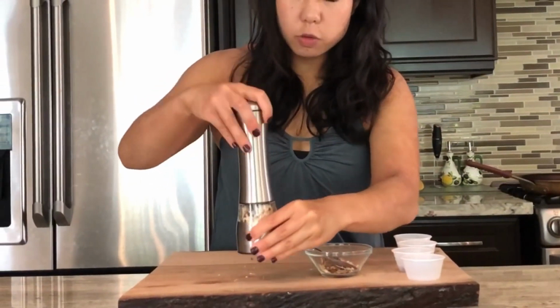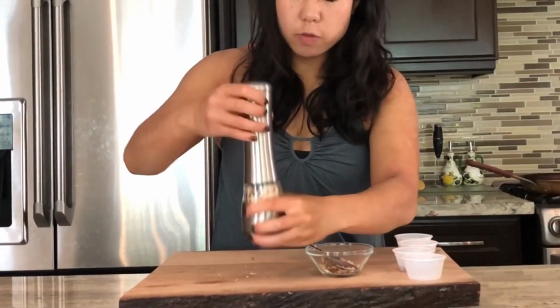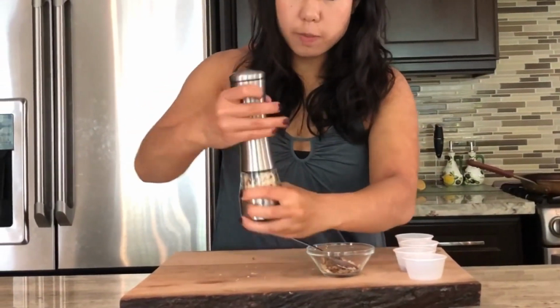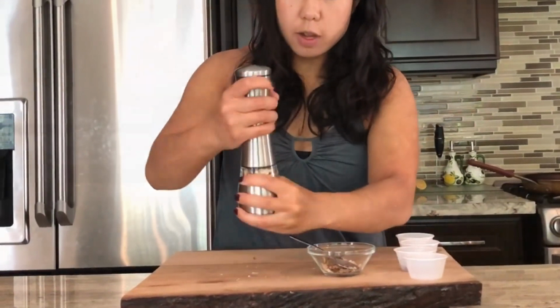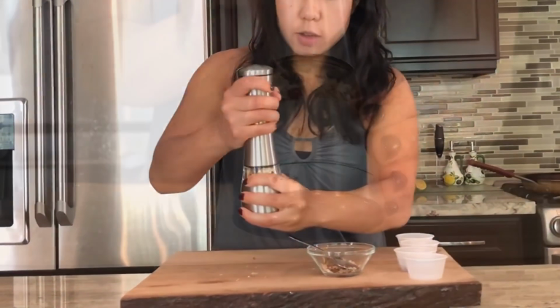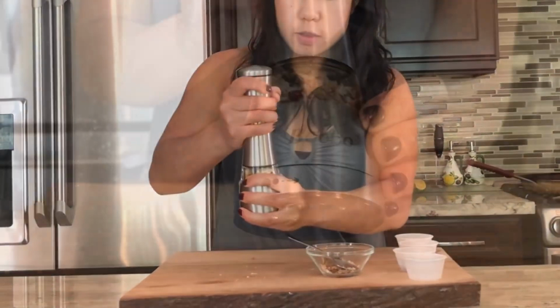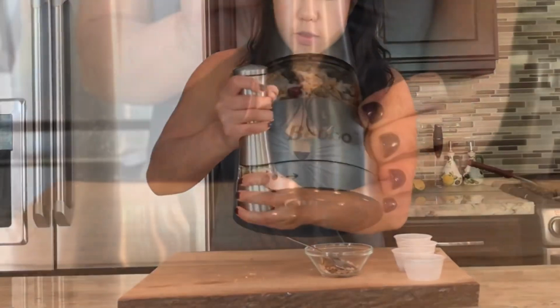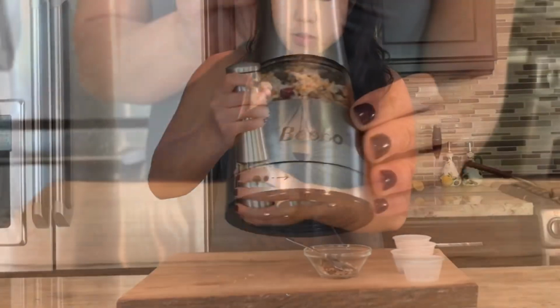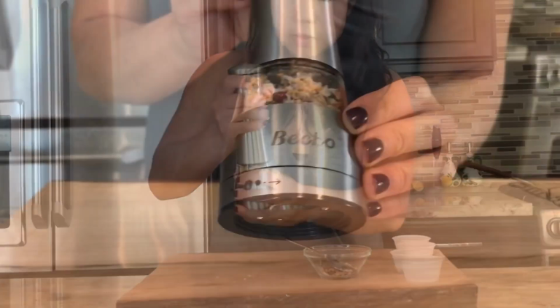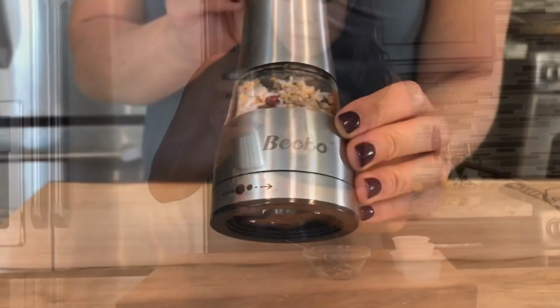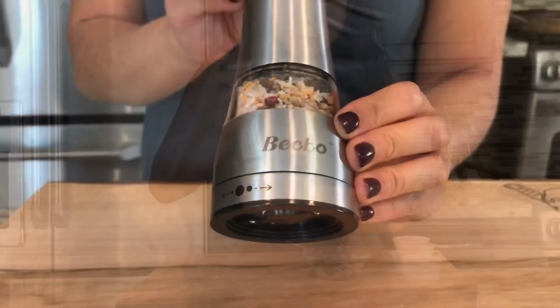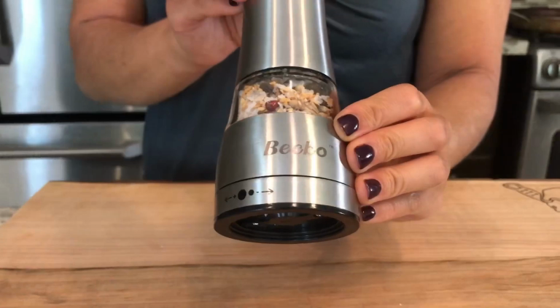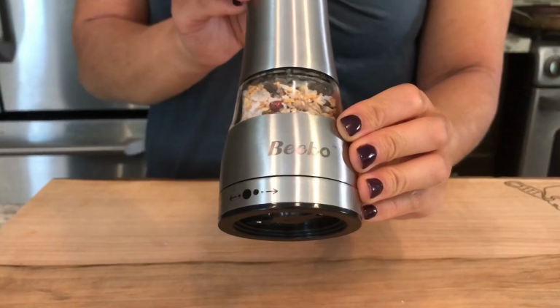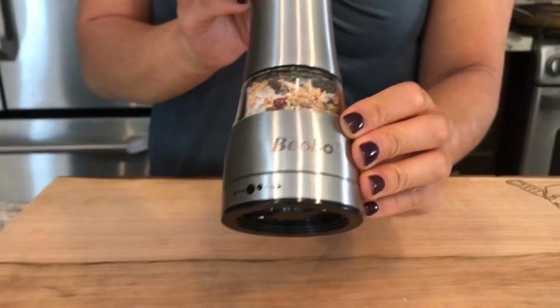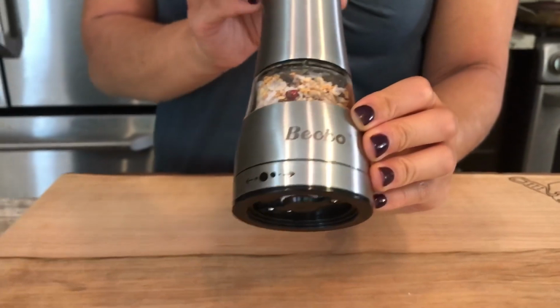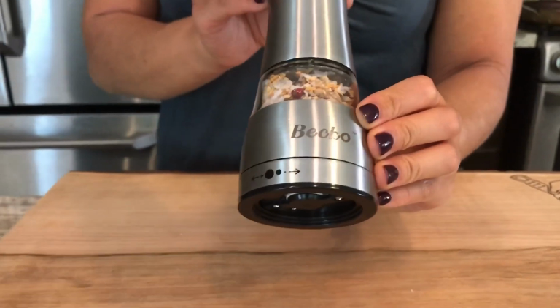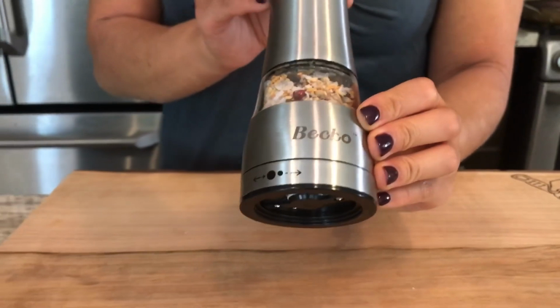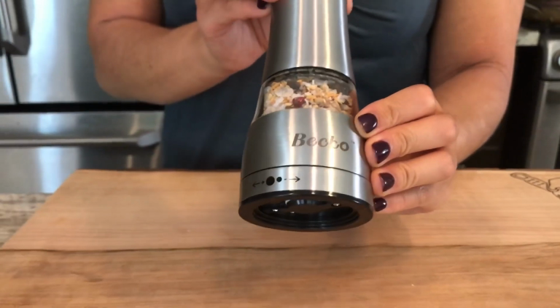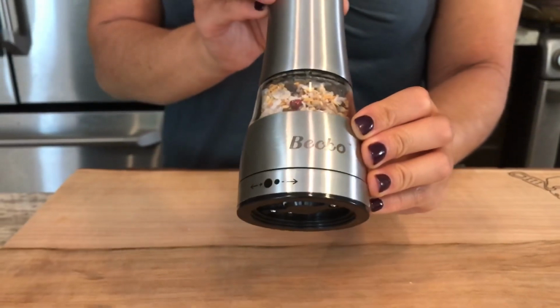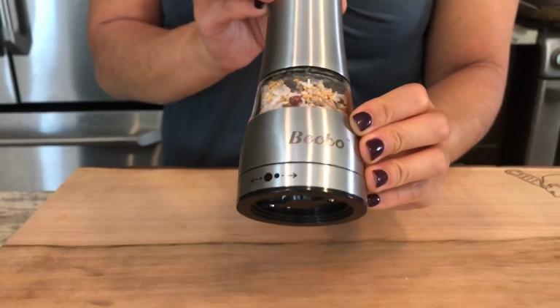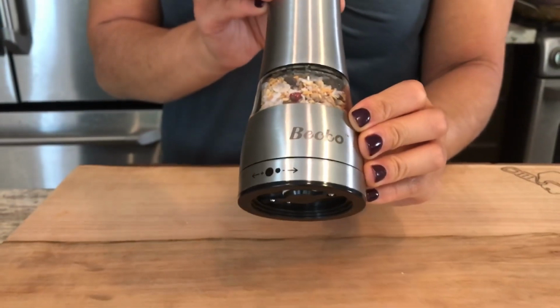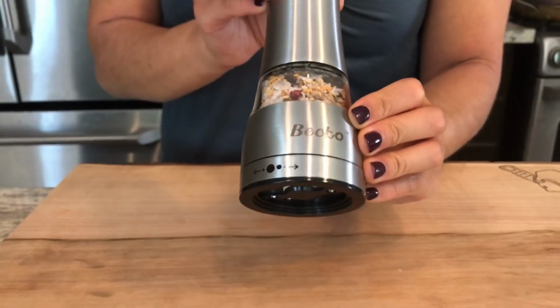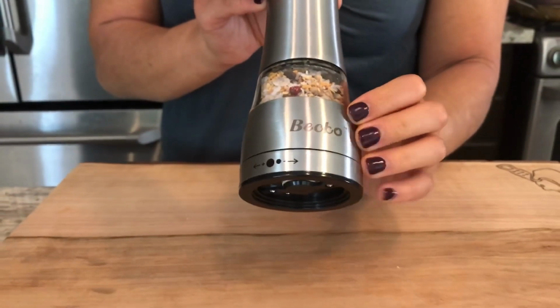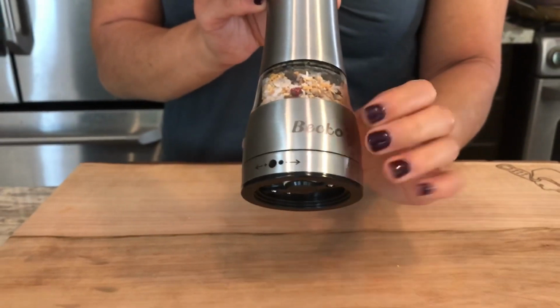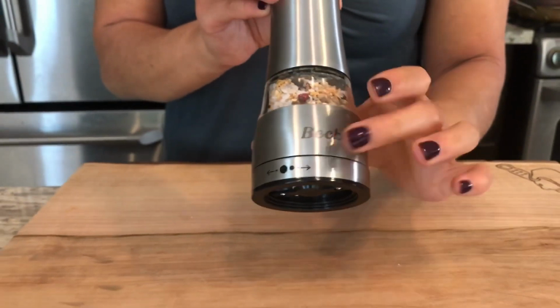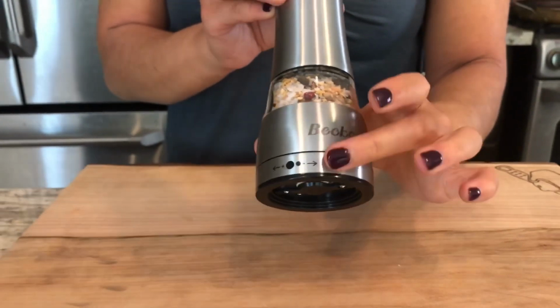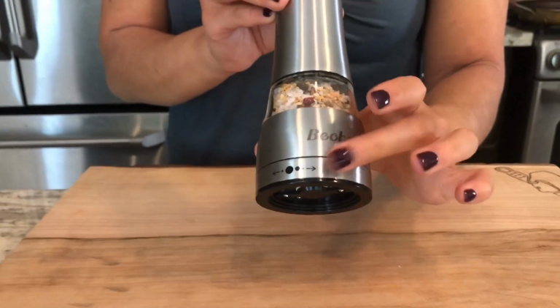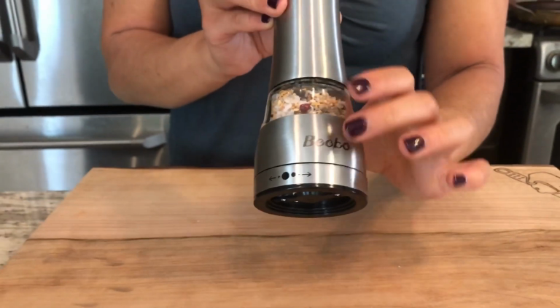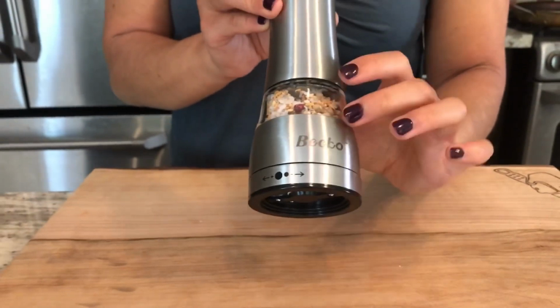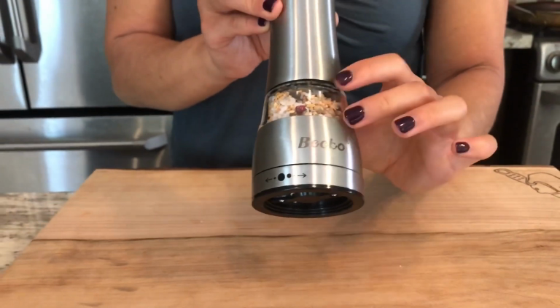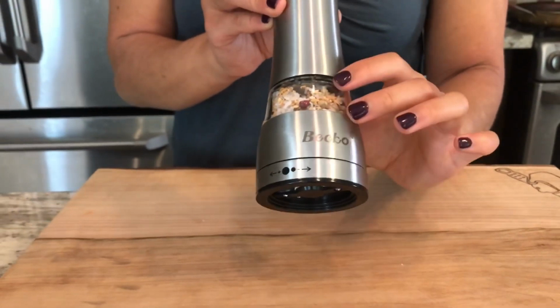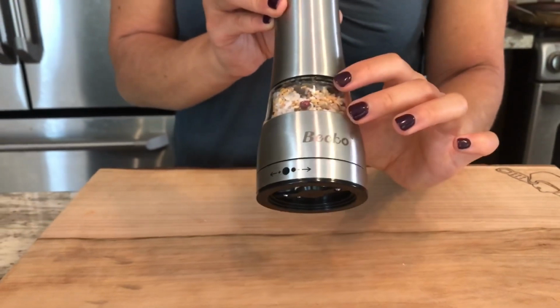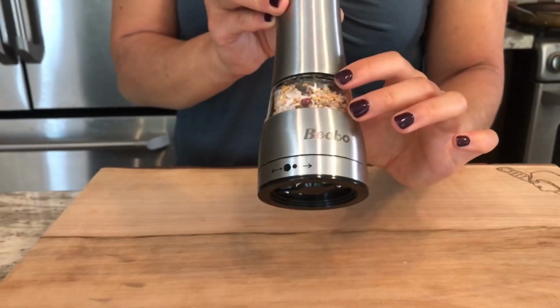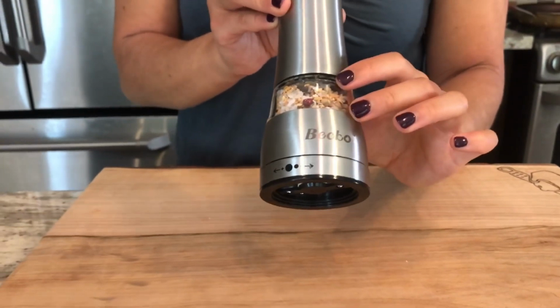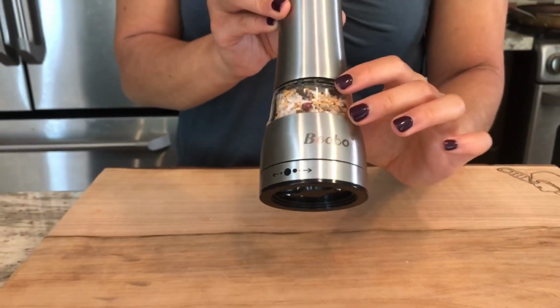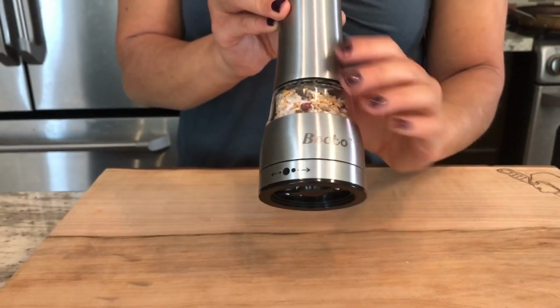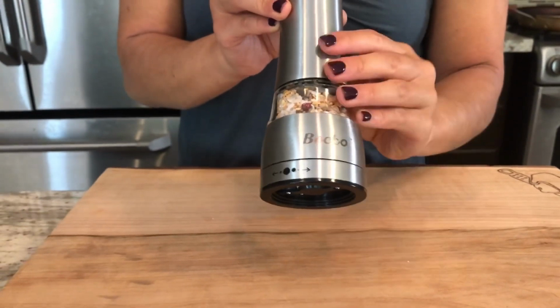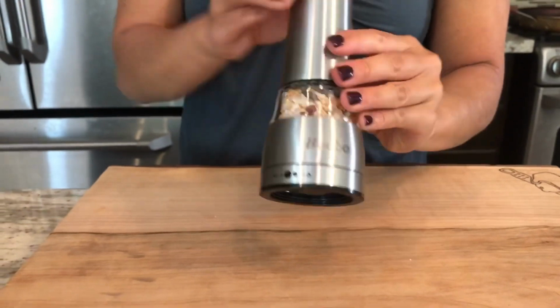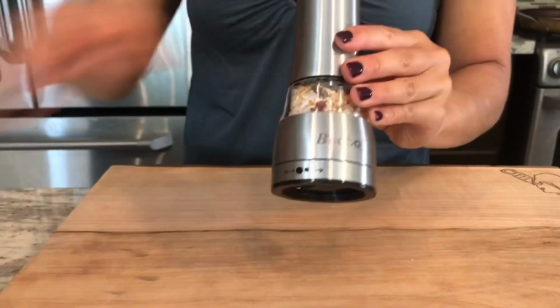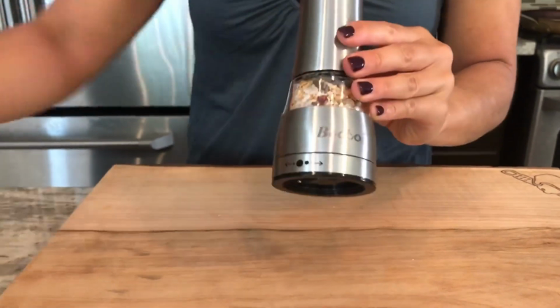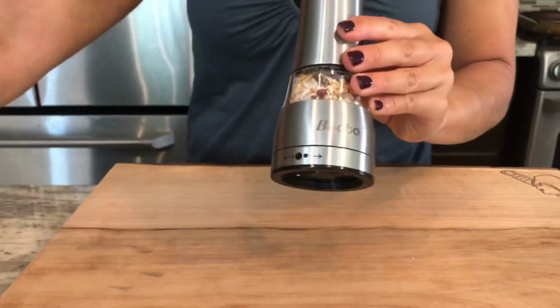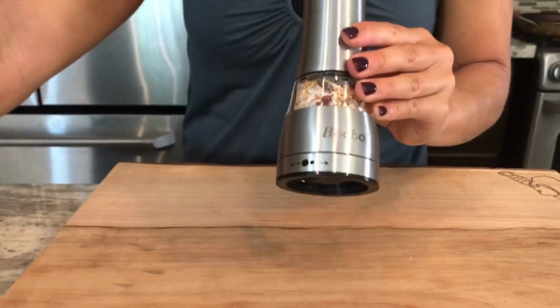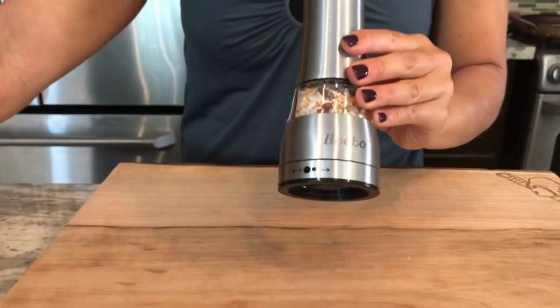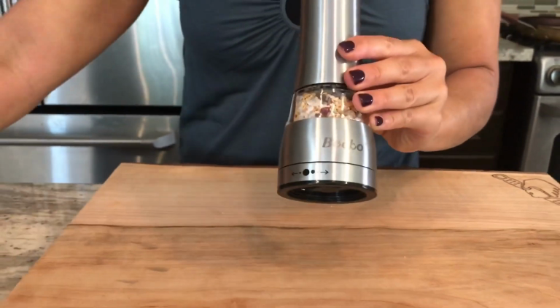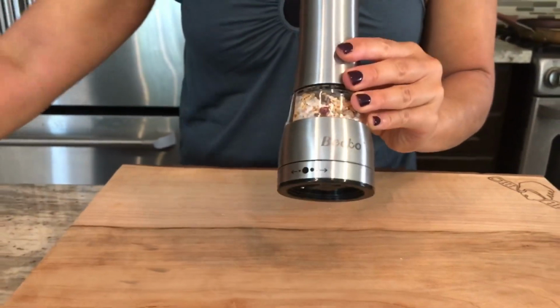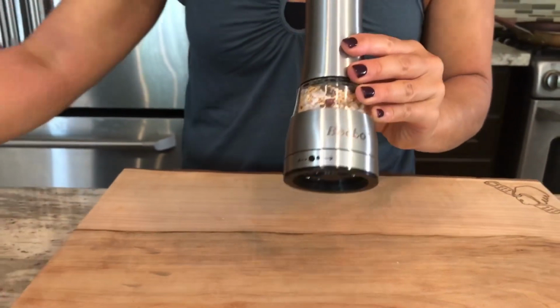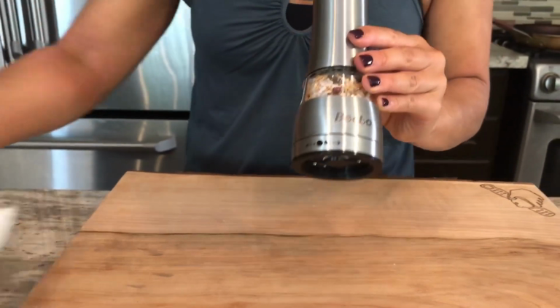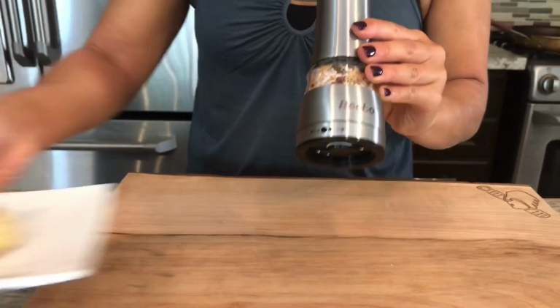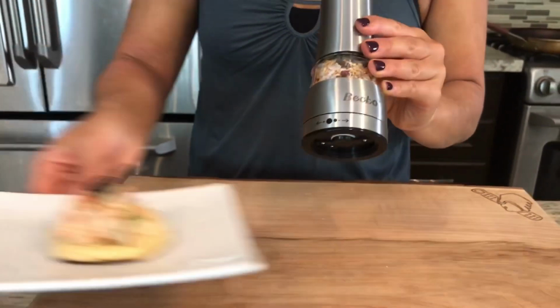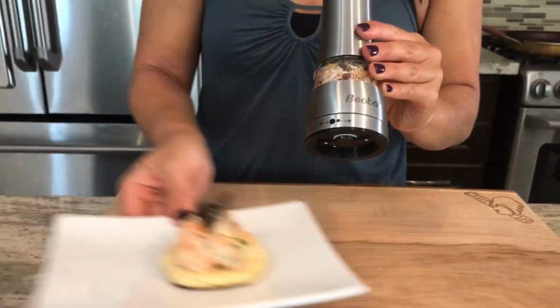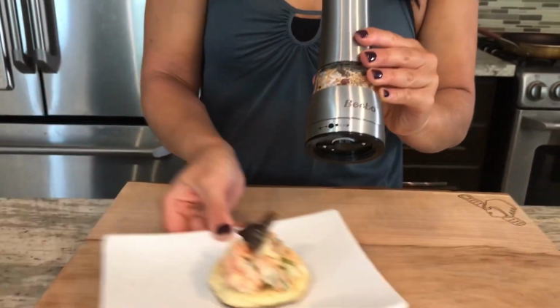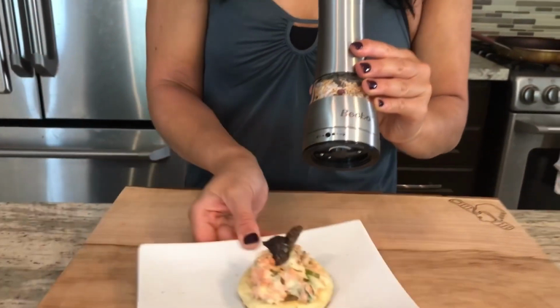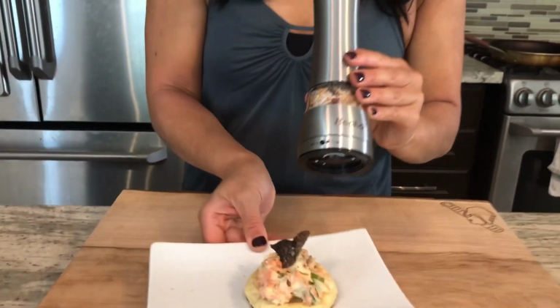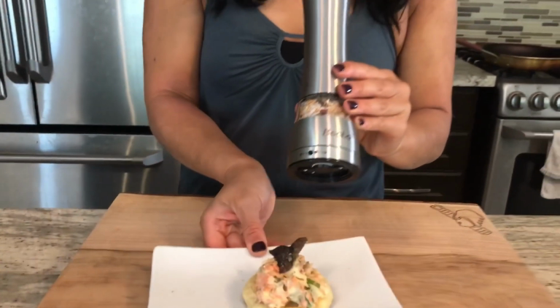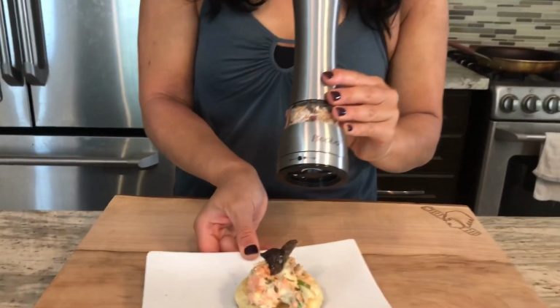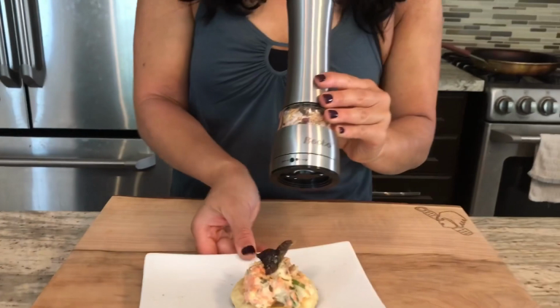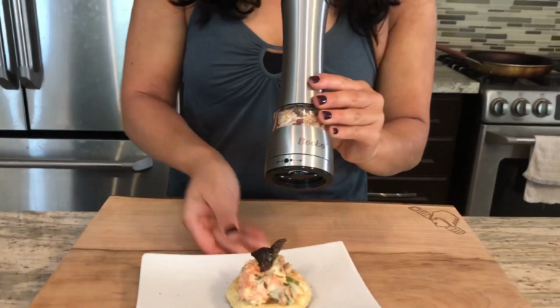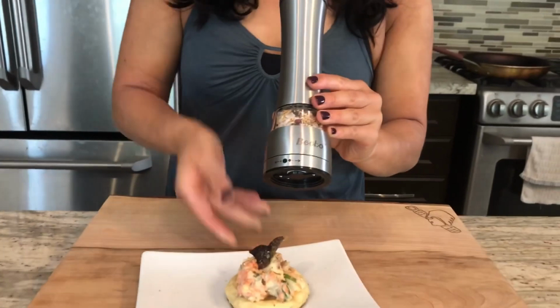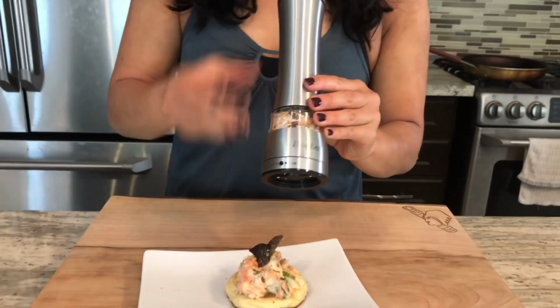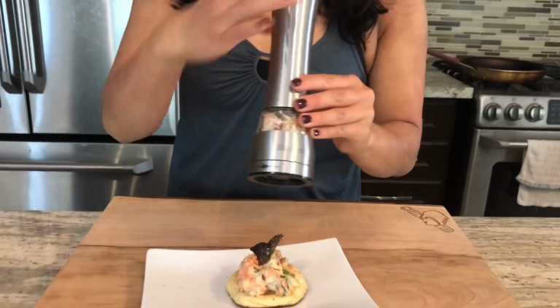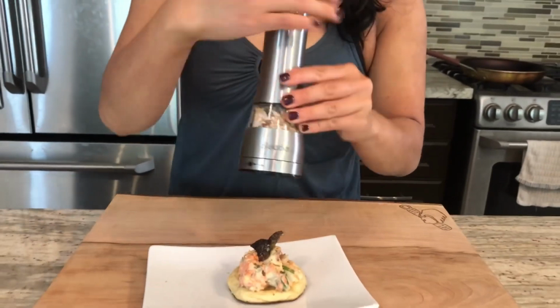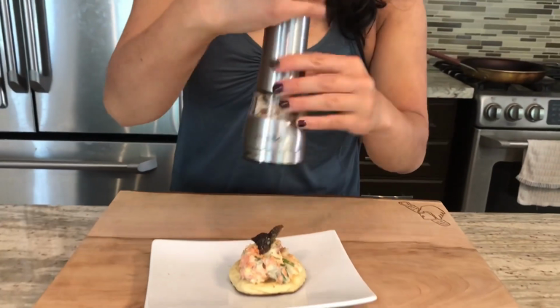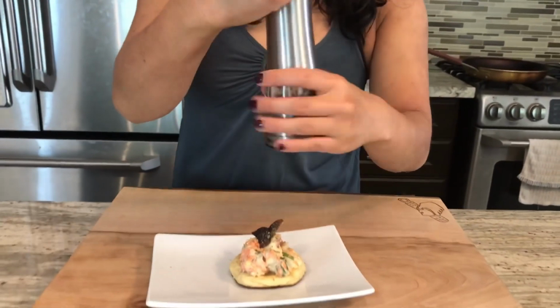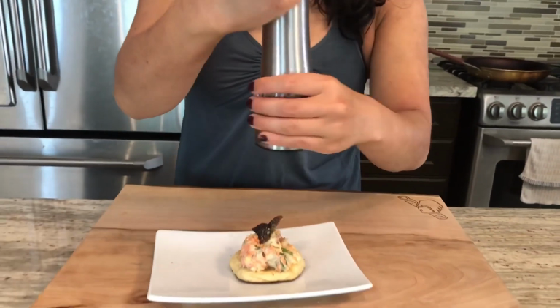Now the great feature of the grinder is that you can actually adjust how fine or coarse the grind is. So when I'm garnishing a dish I like using a coarser grind.